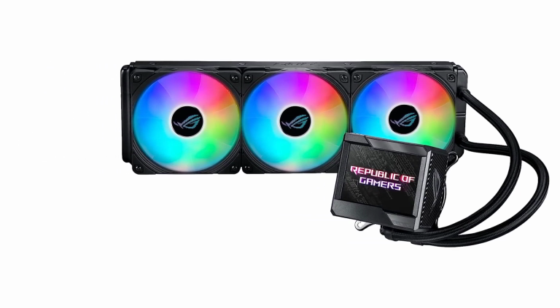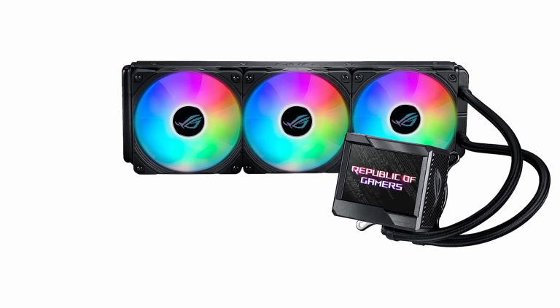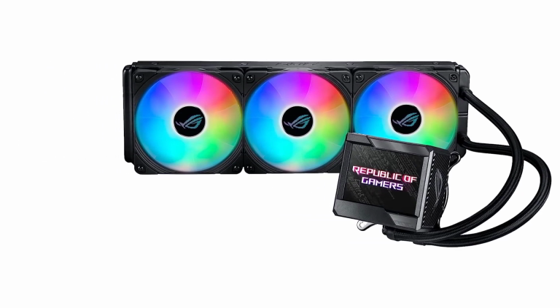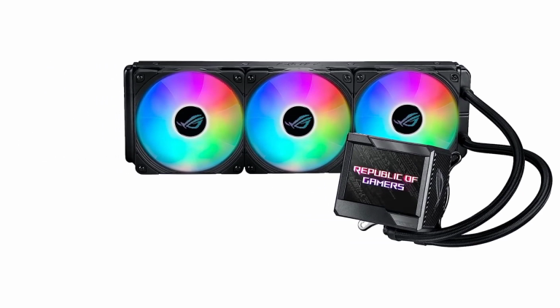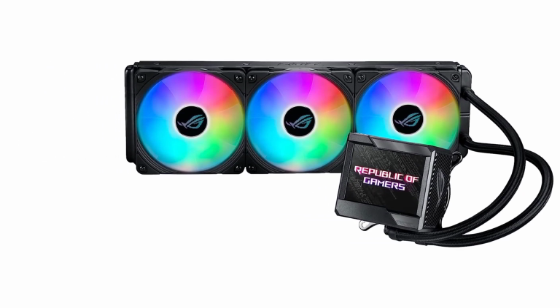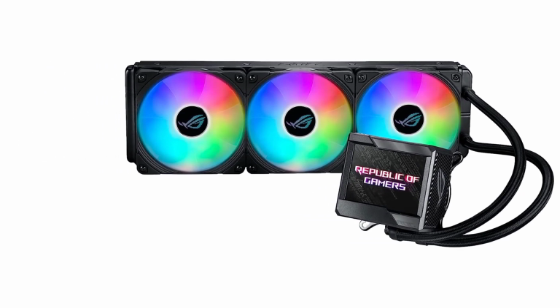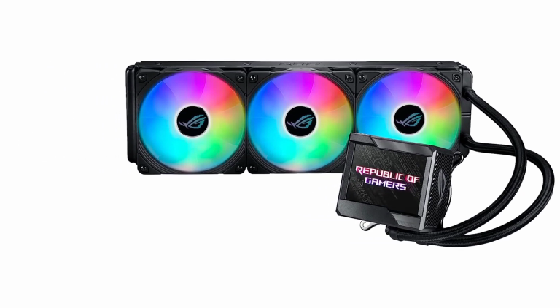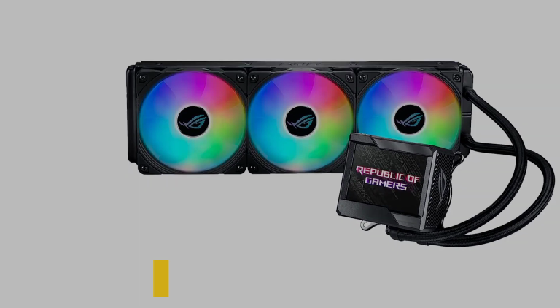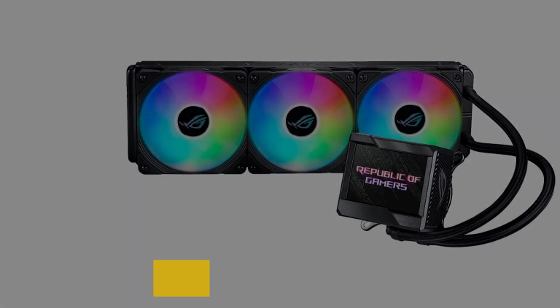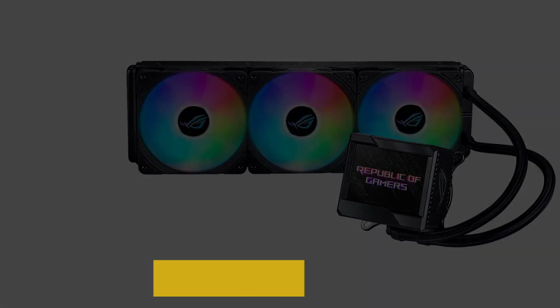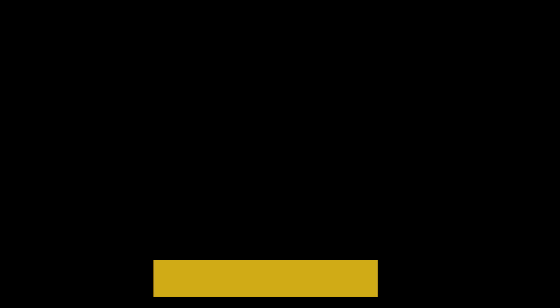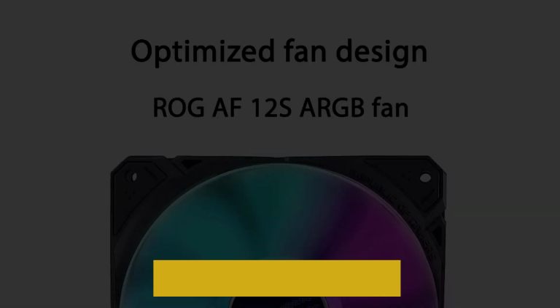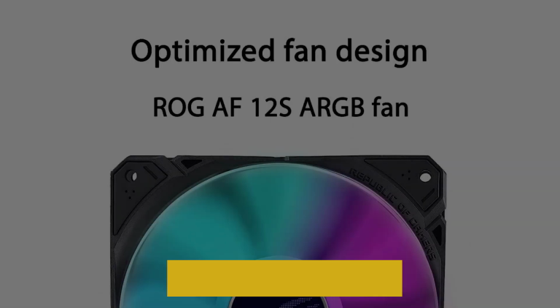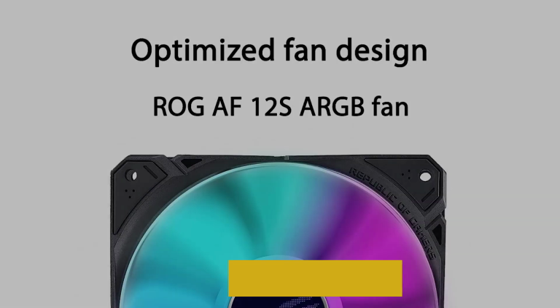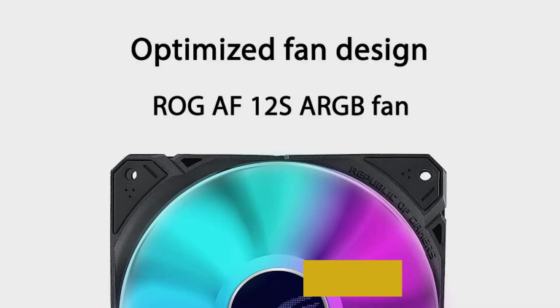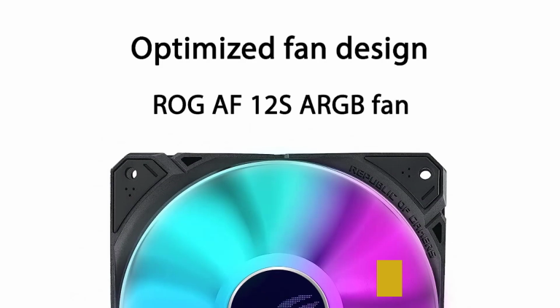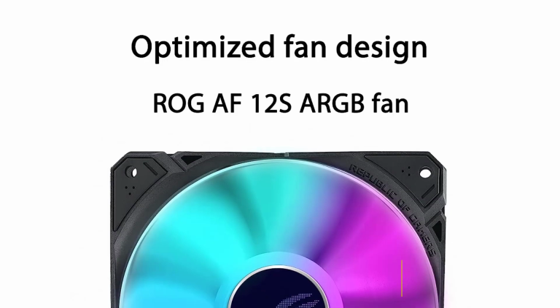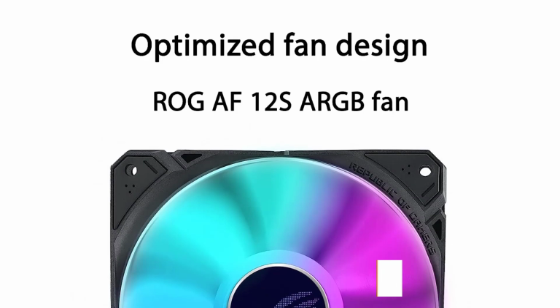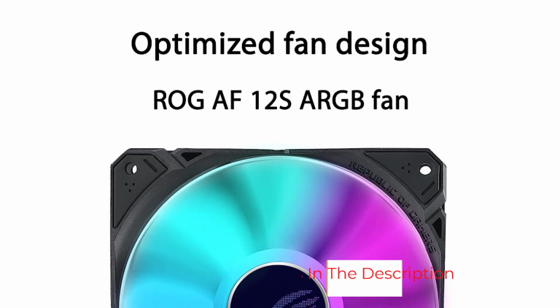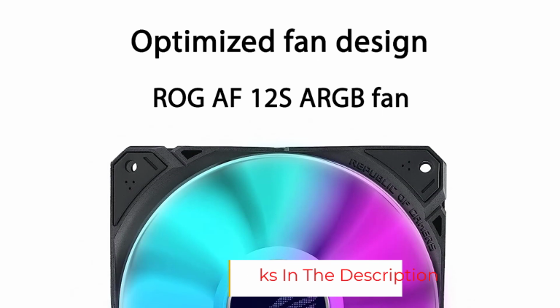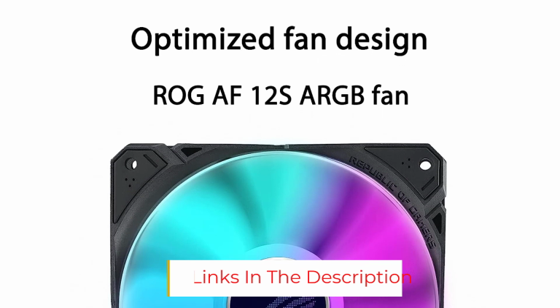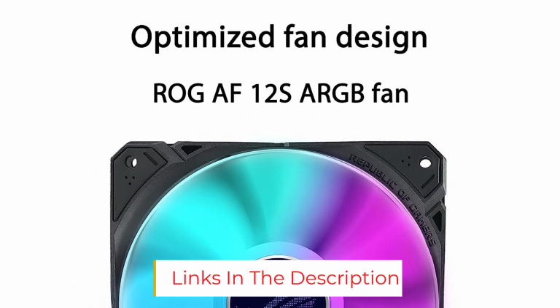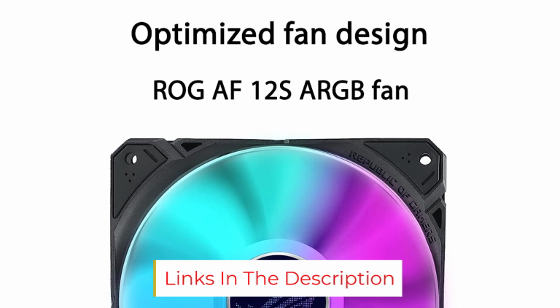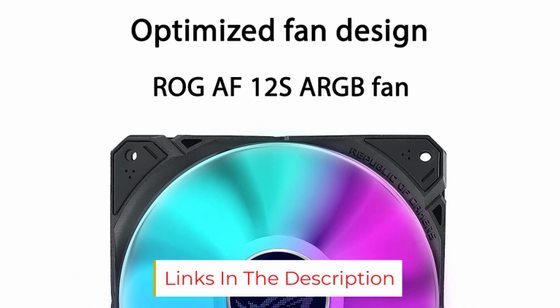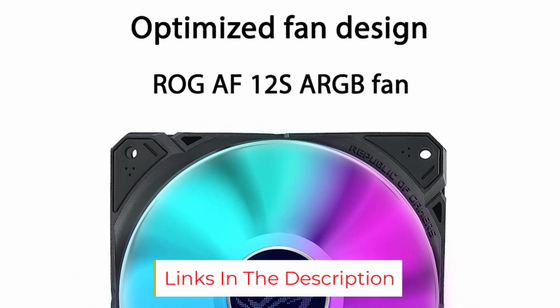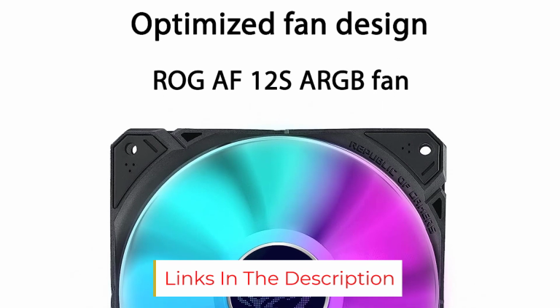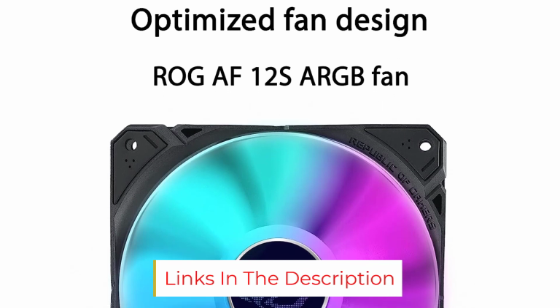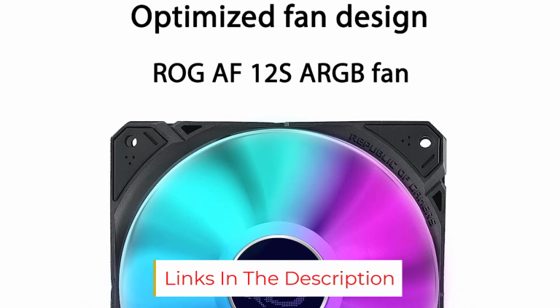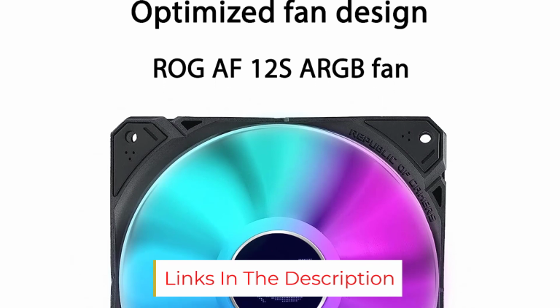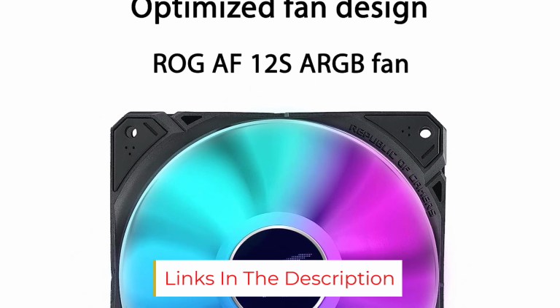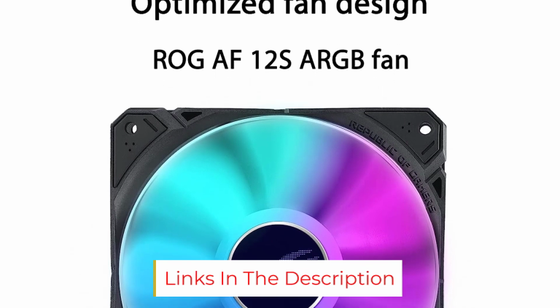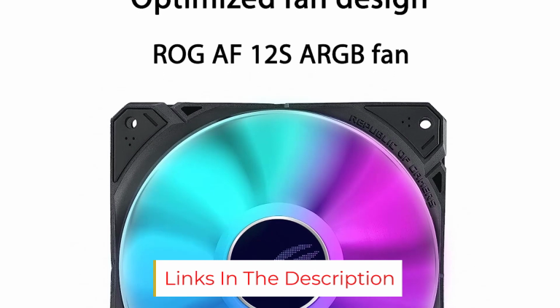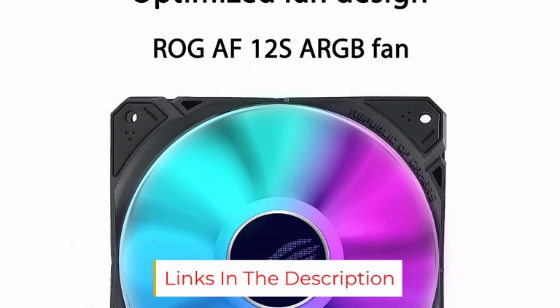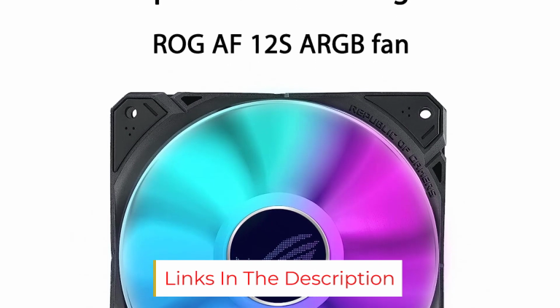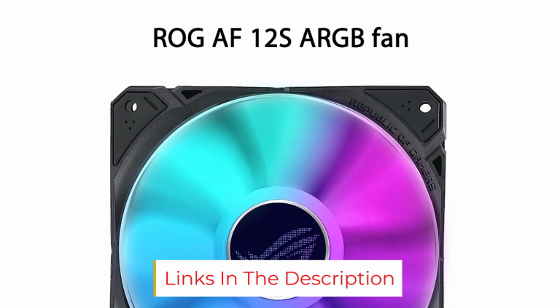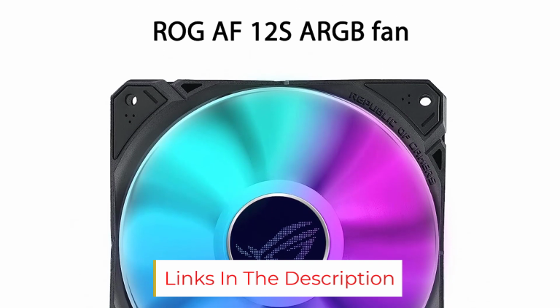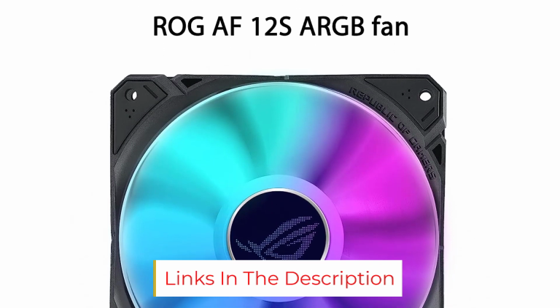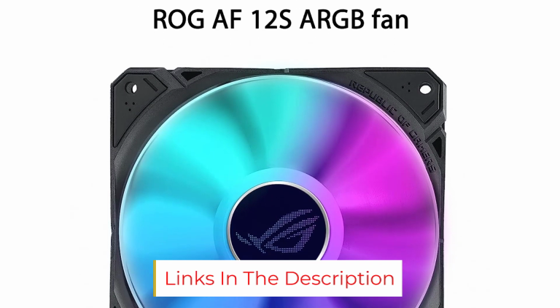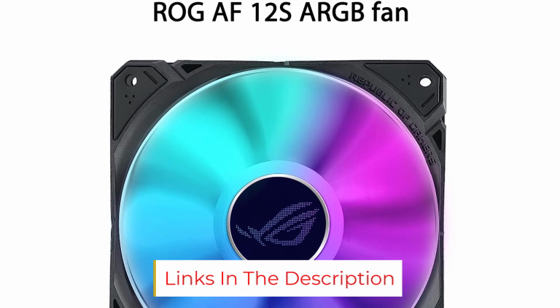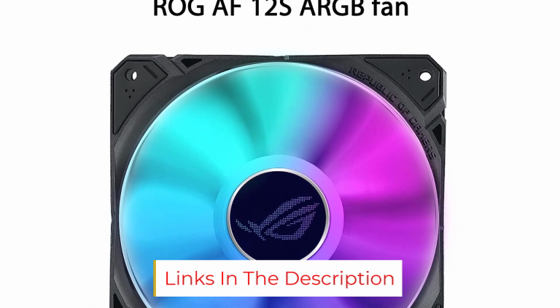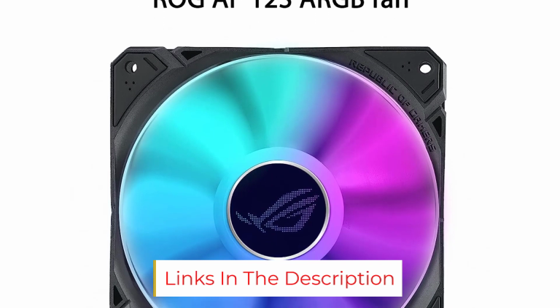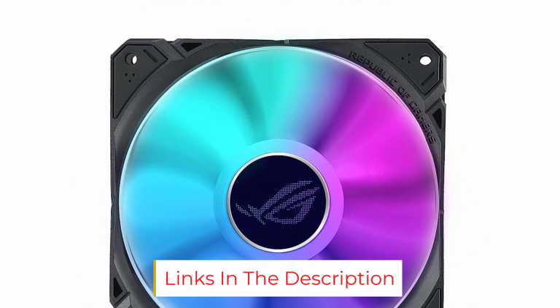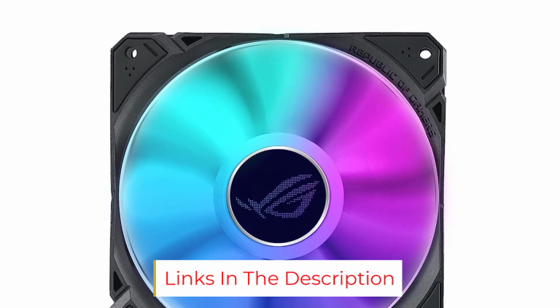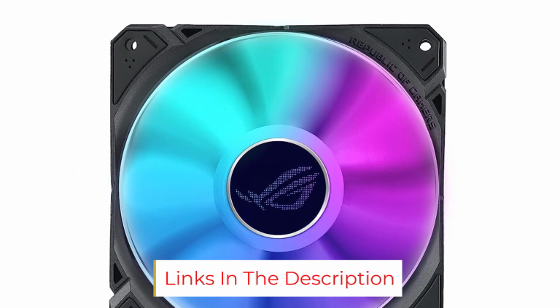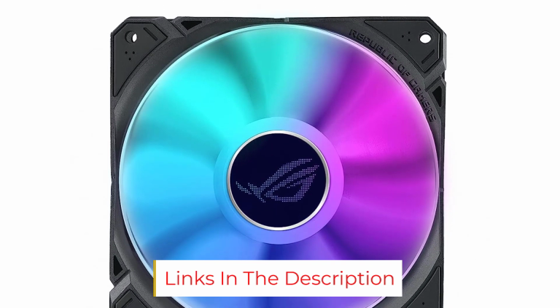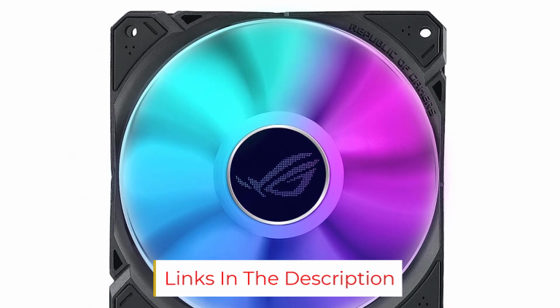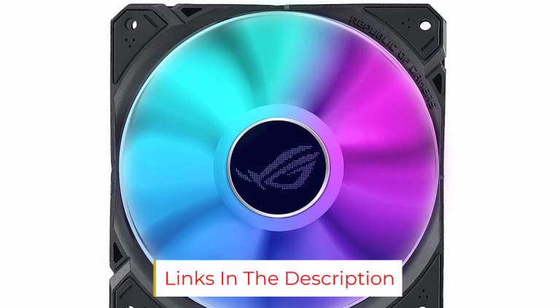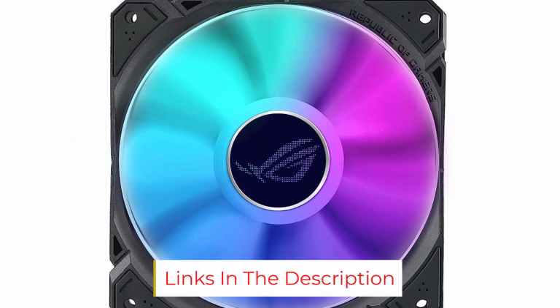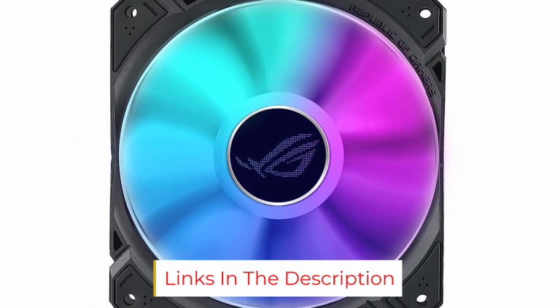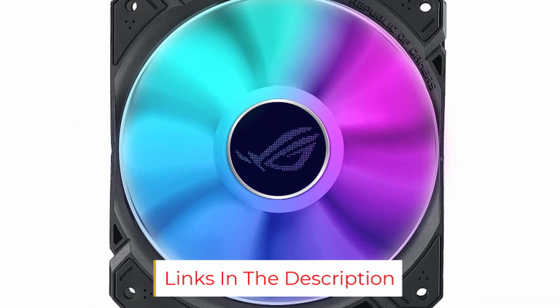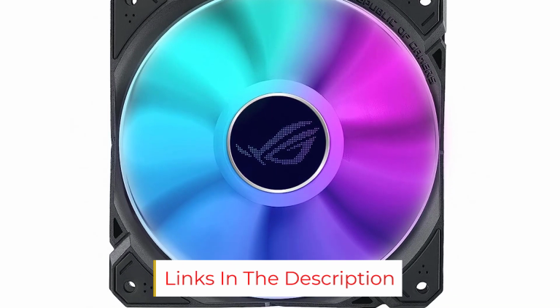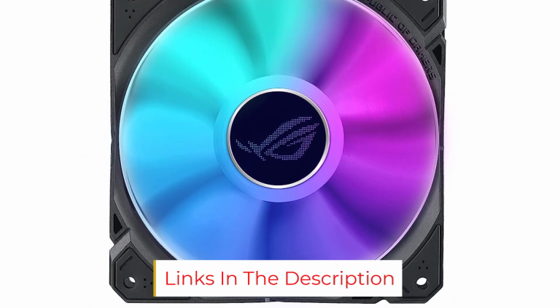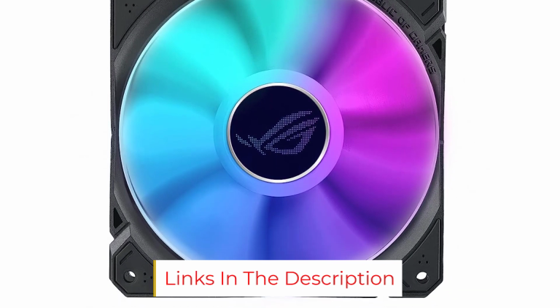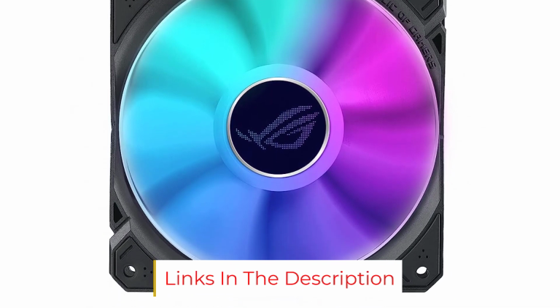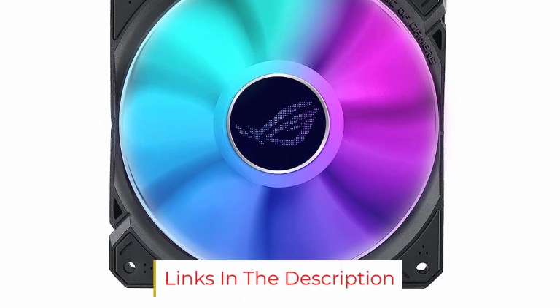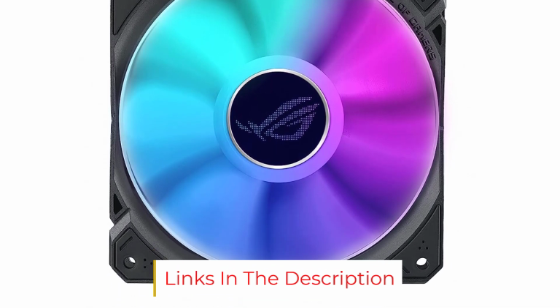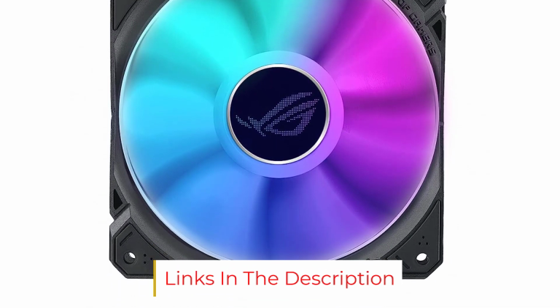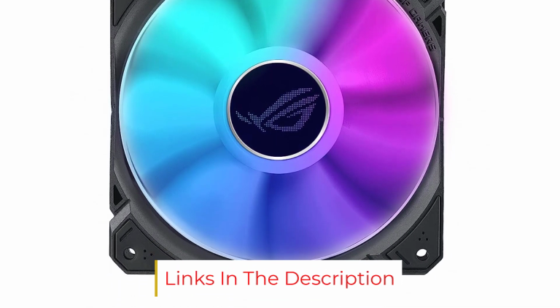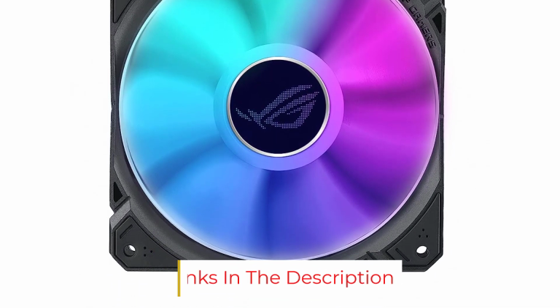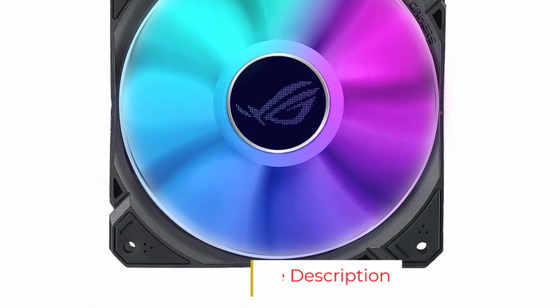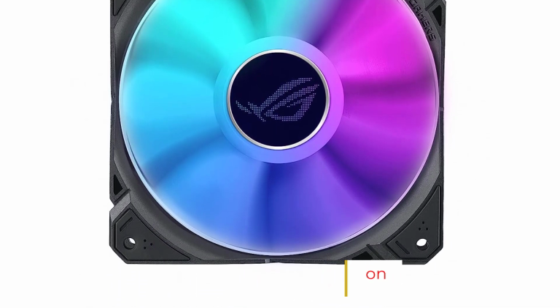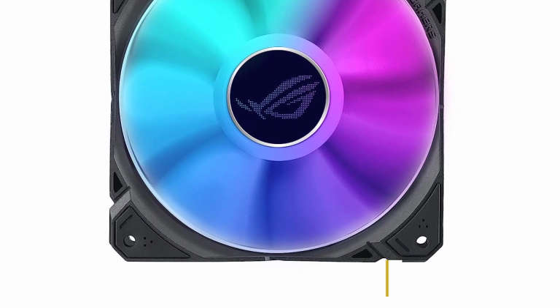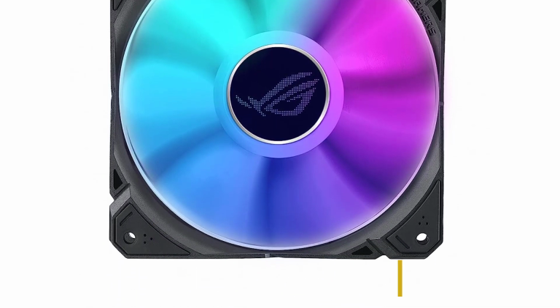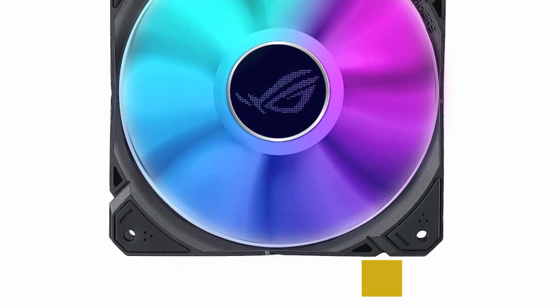The 3.5-inch LCD screen is impressive and quite customizable using the bundled Armoury Crate software. The price might be an issue for some, but we feel it earns its place as both our best overall cooler and the best AIO cooler simultaneously.